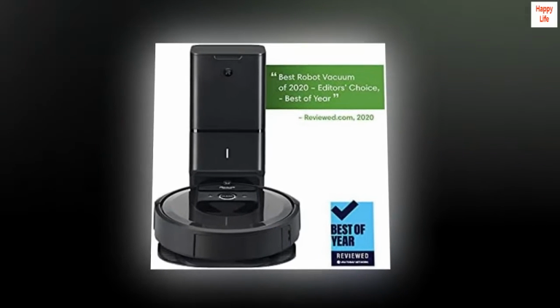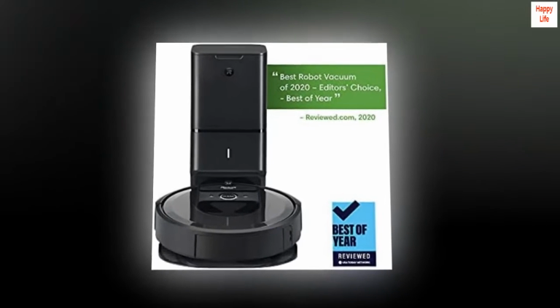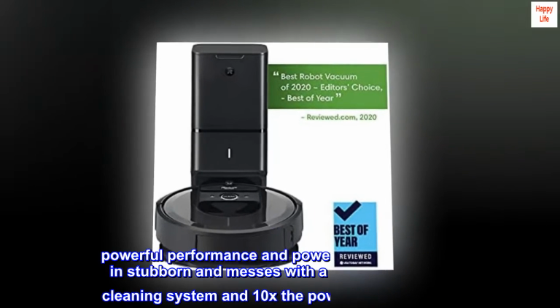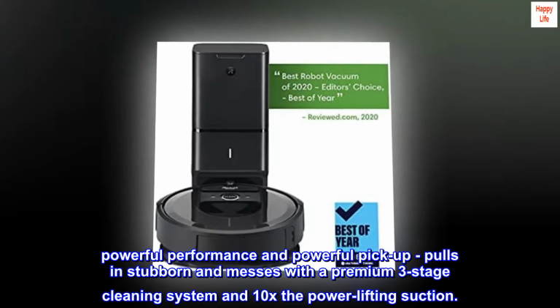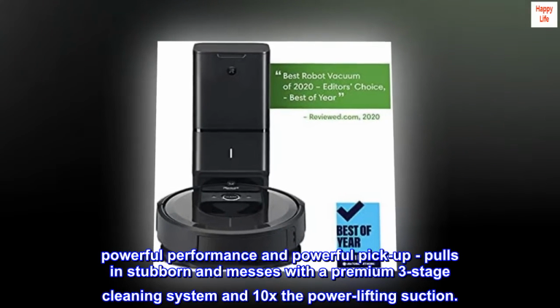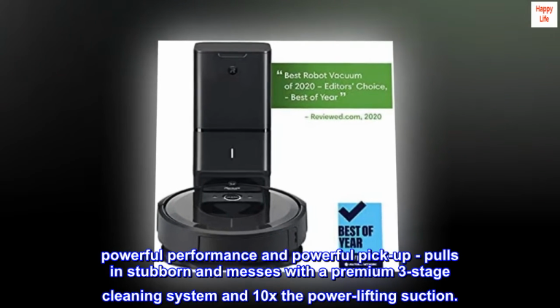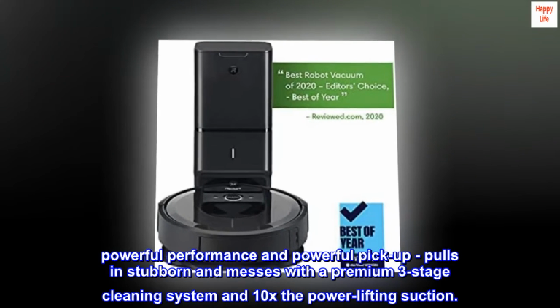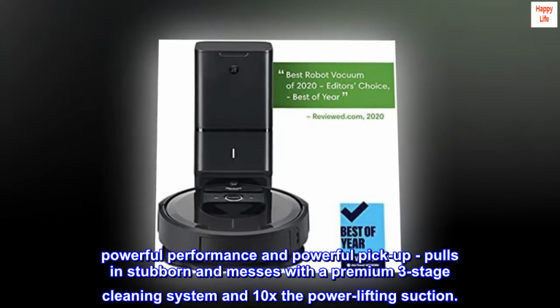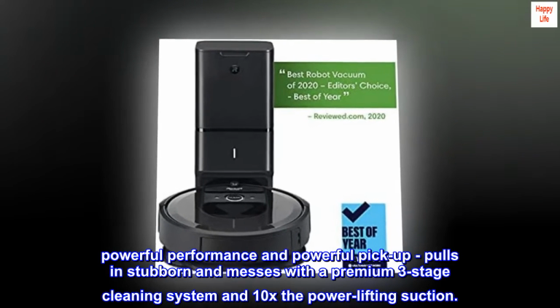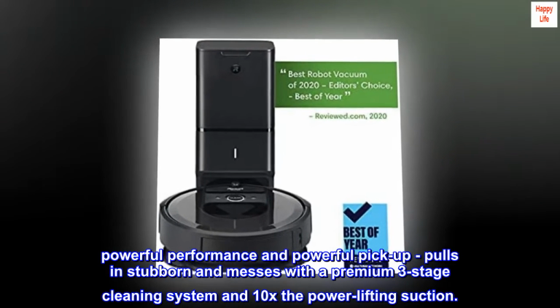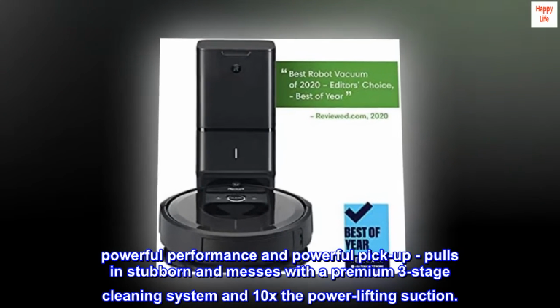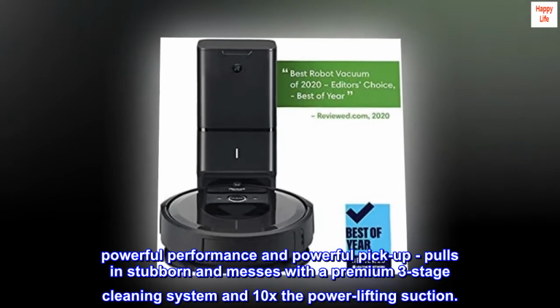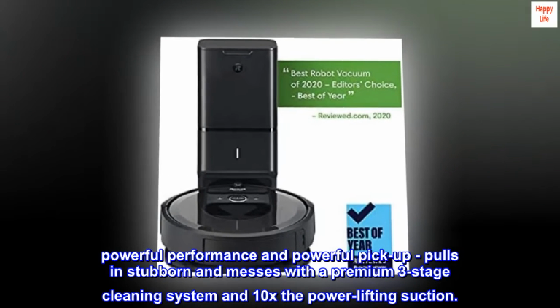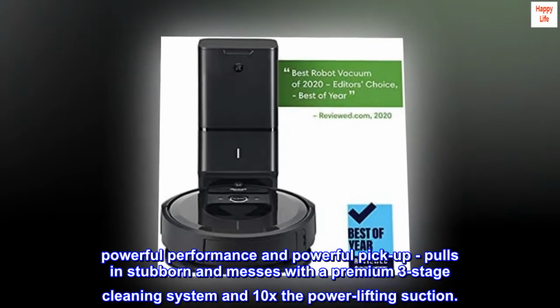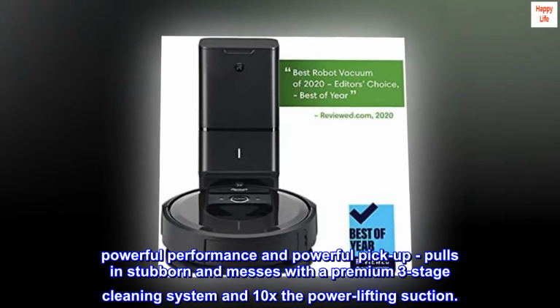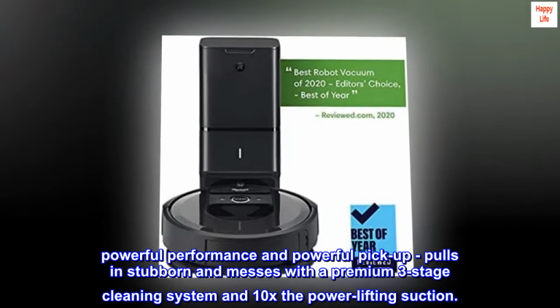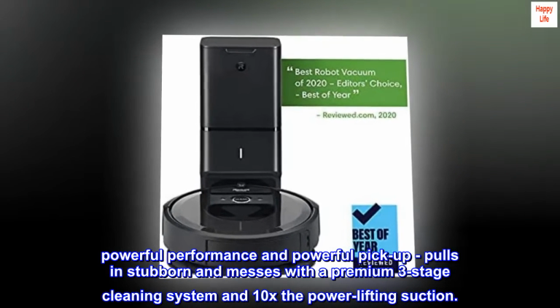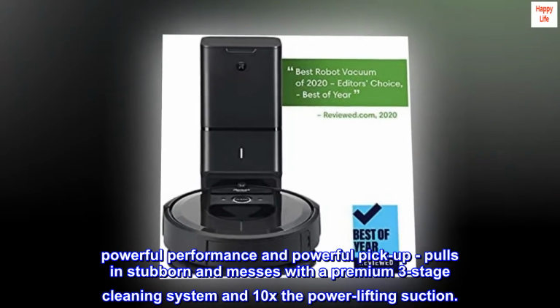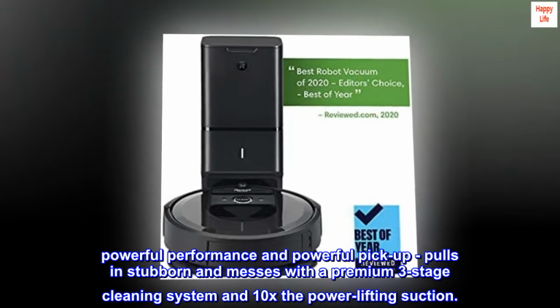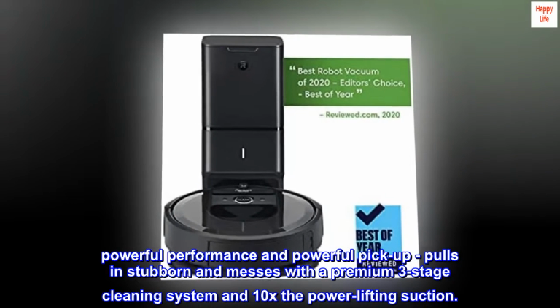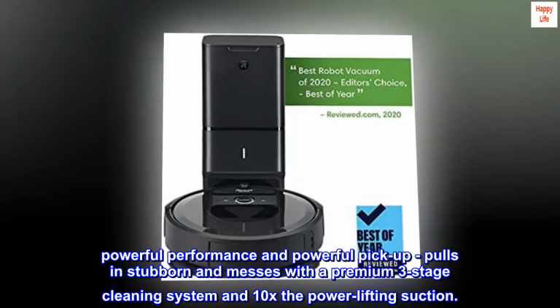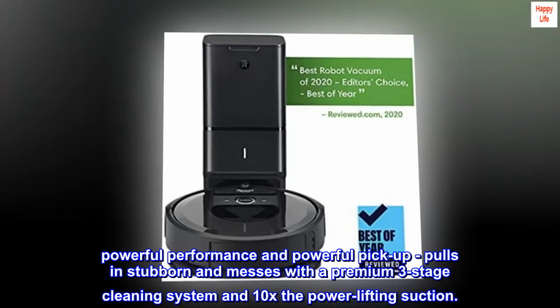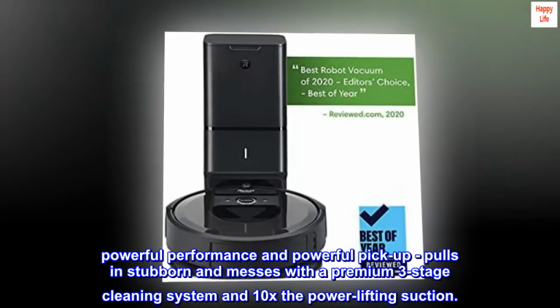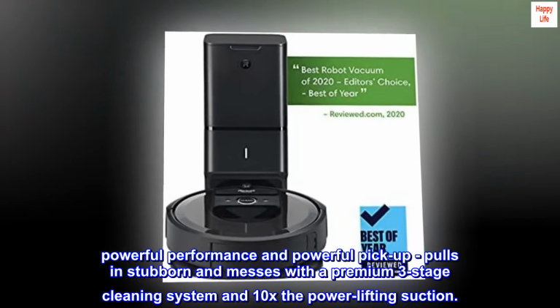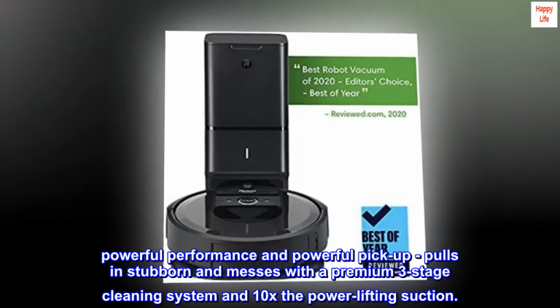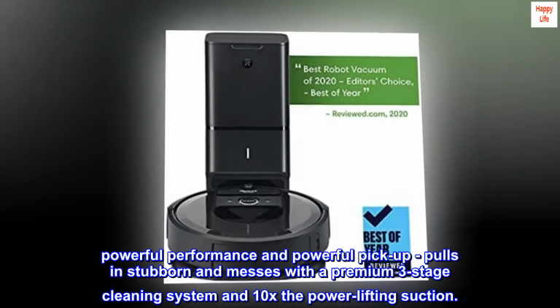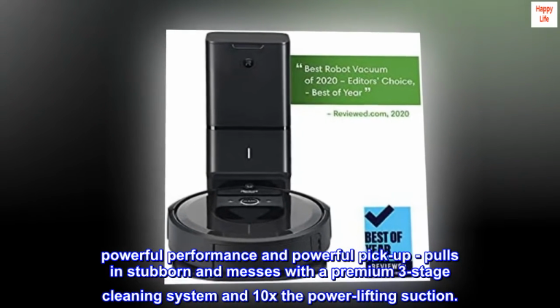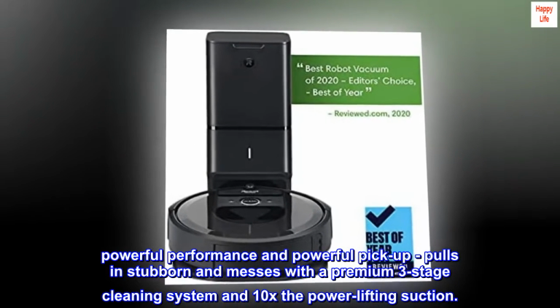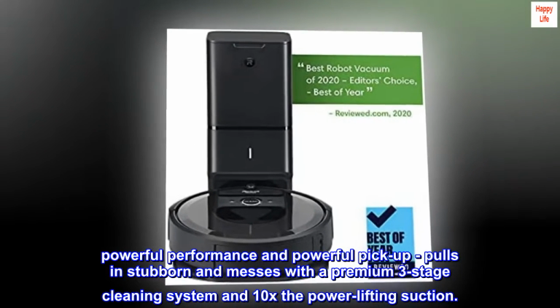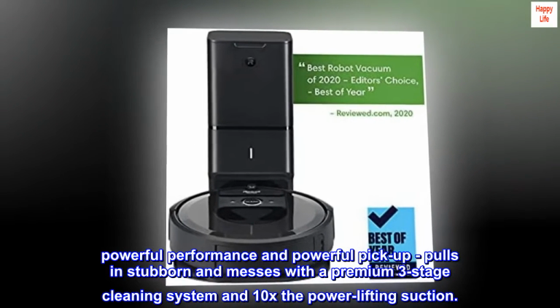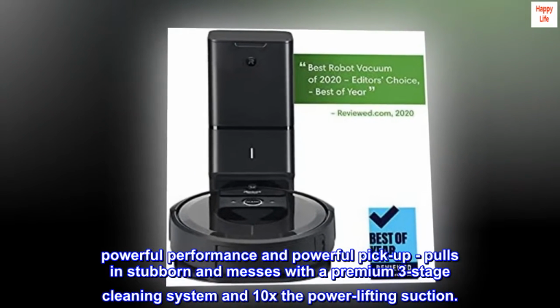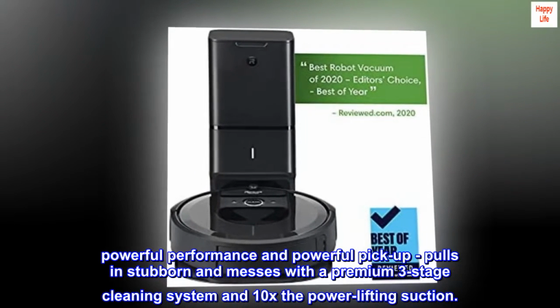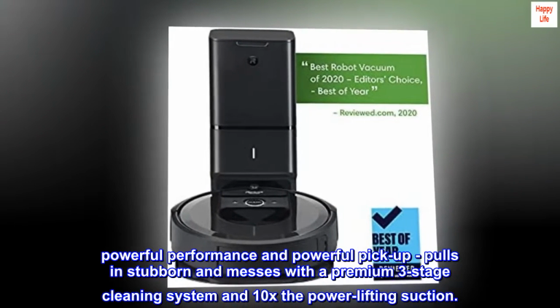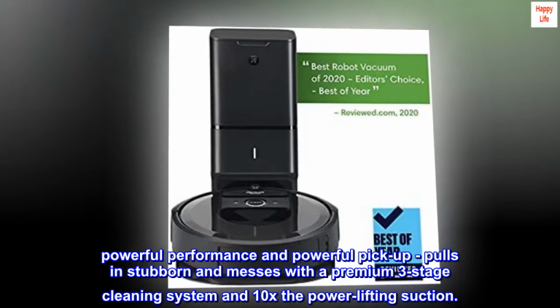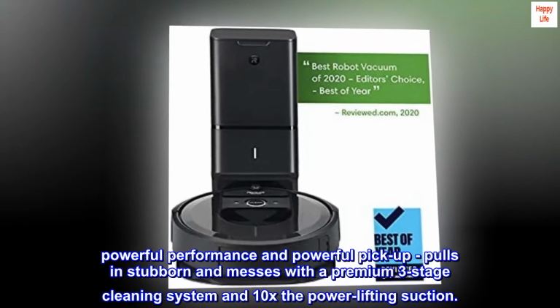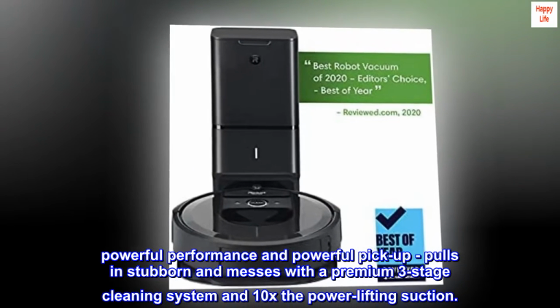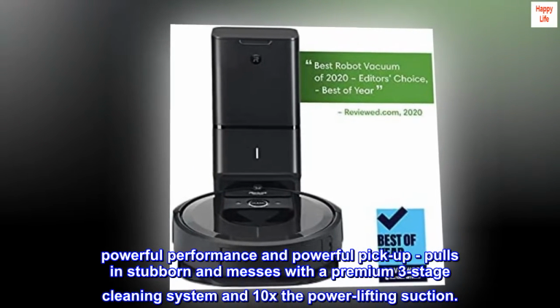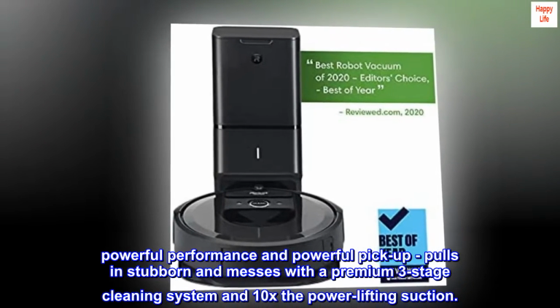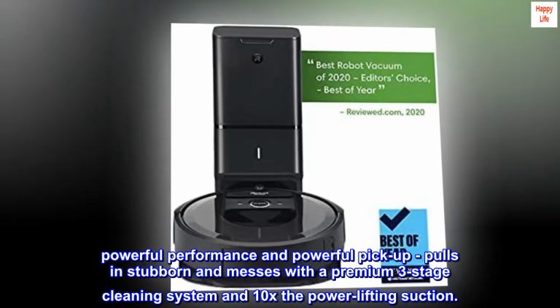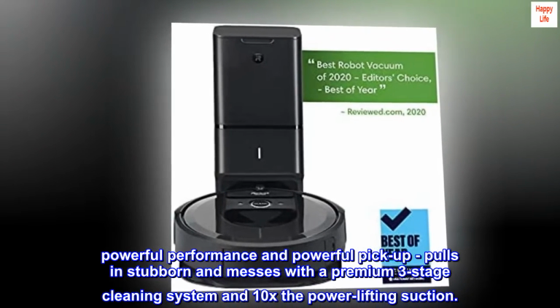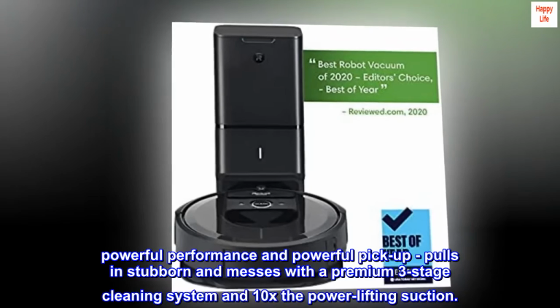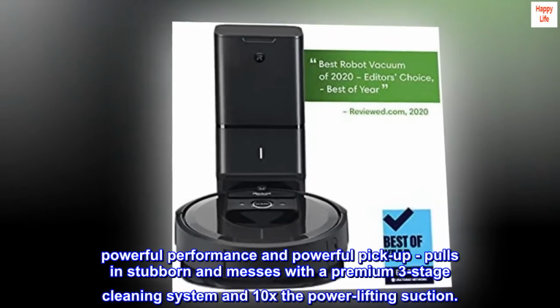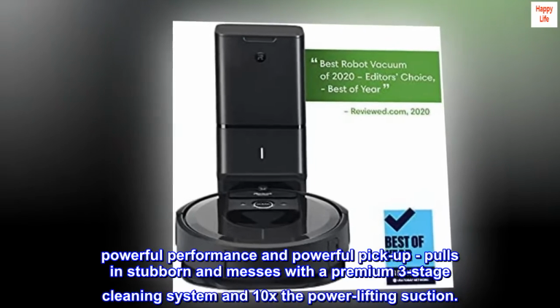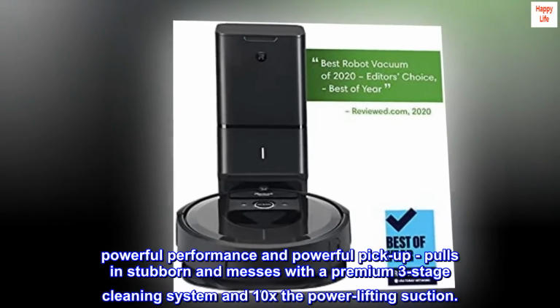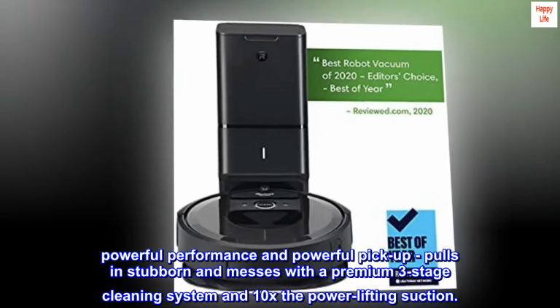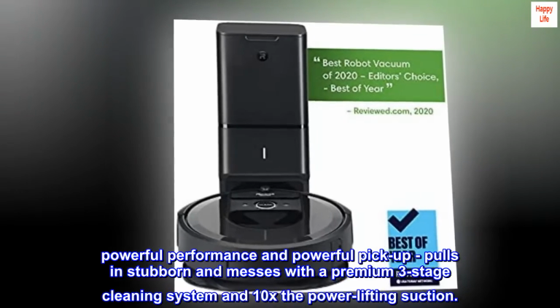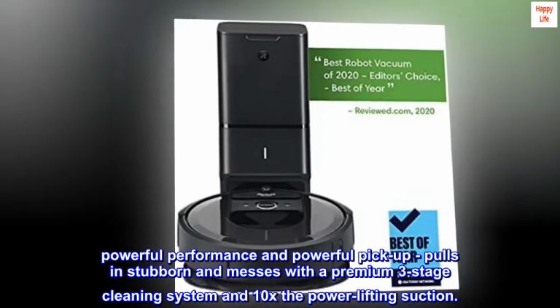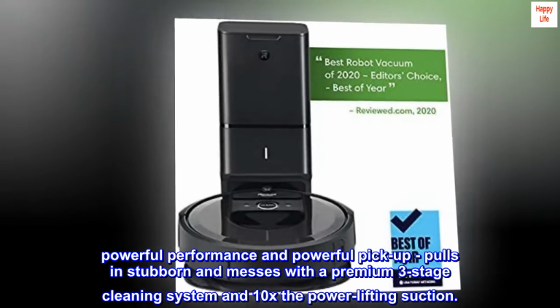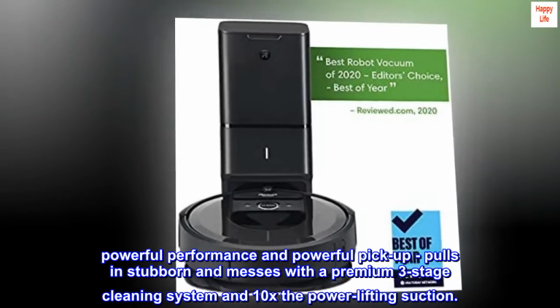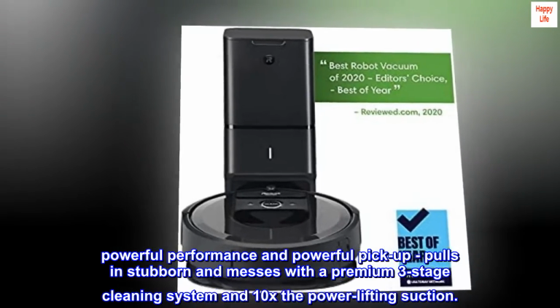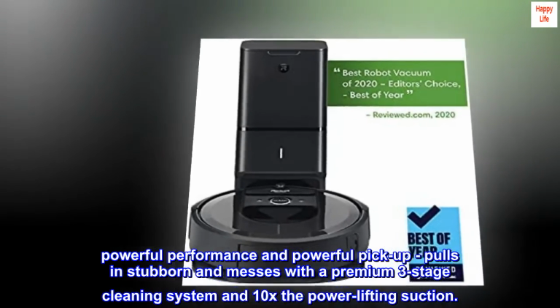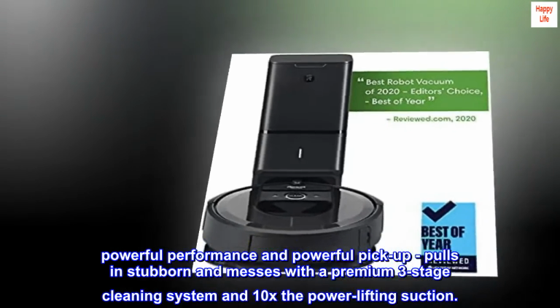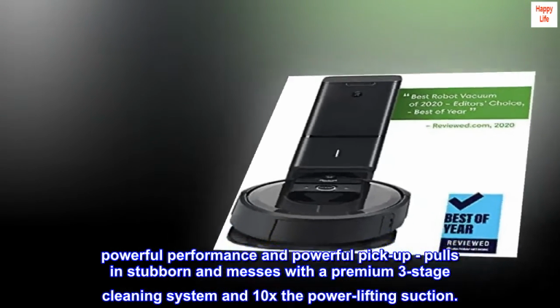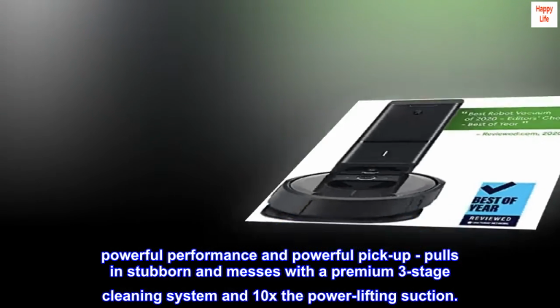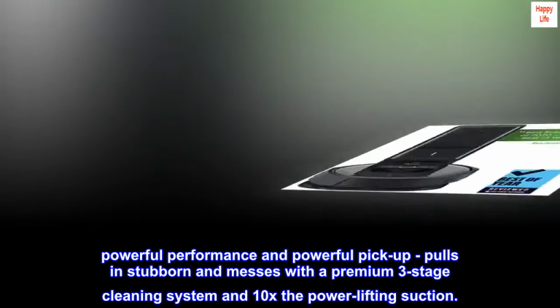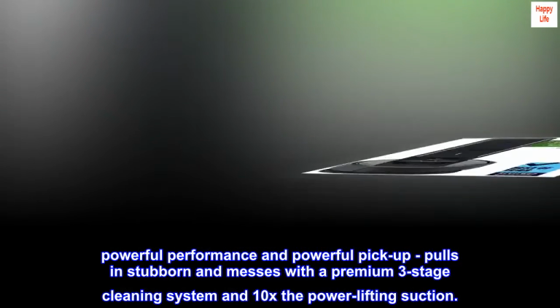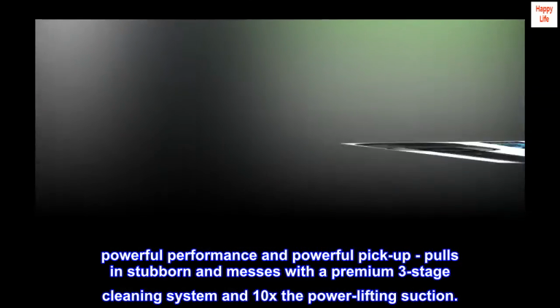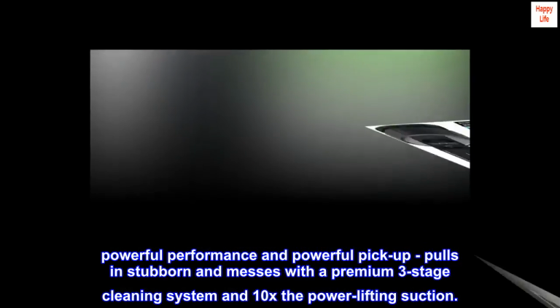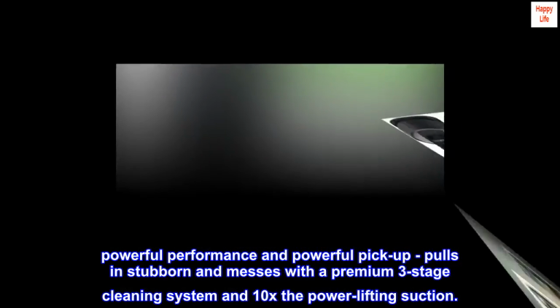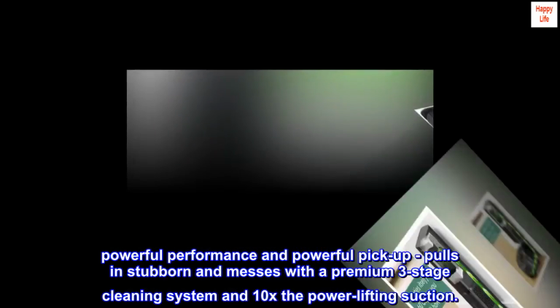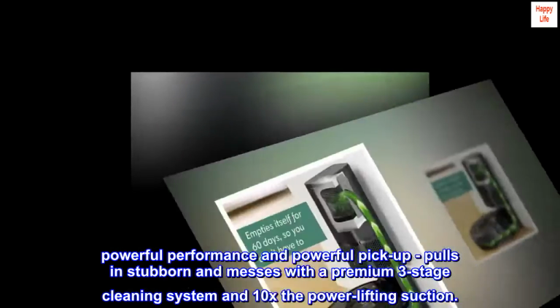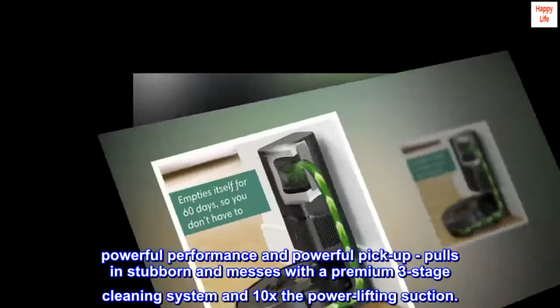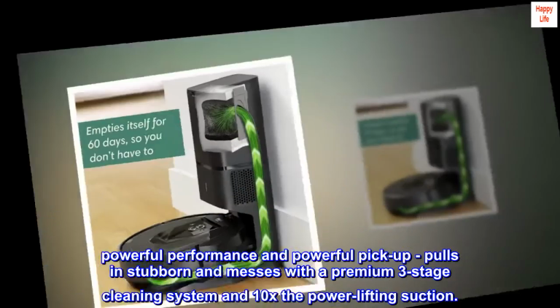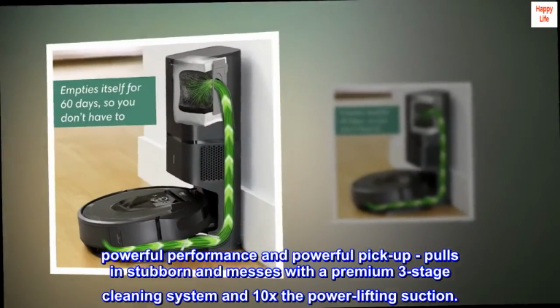Powerful performance and powerful pickup pulls out stubborn messes with a premium three-stage cleaning system and 10x the power-lifting suction.